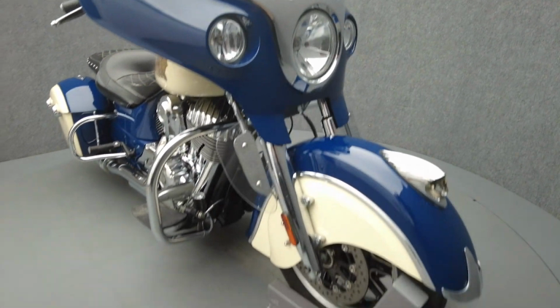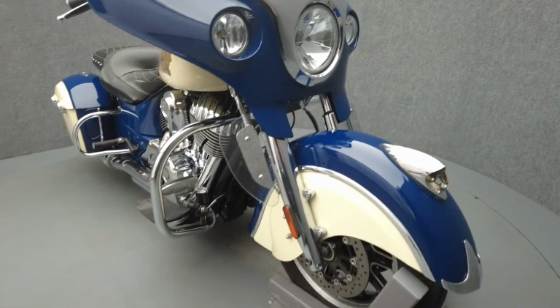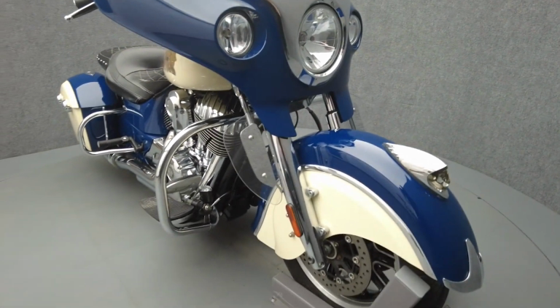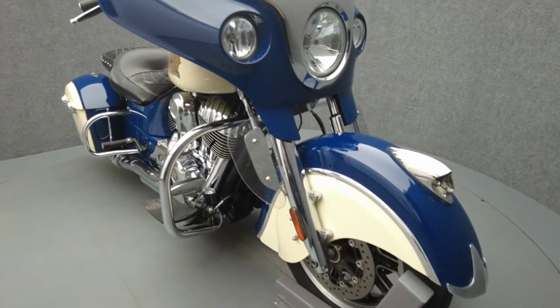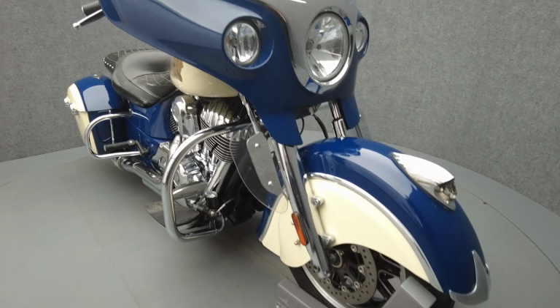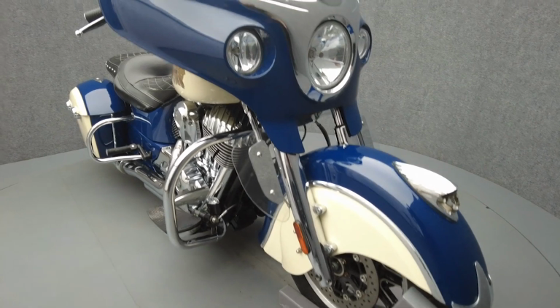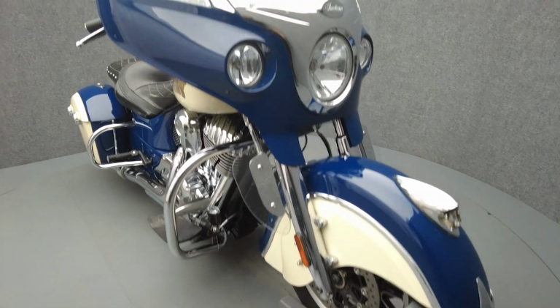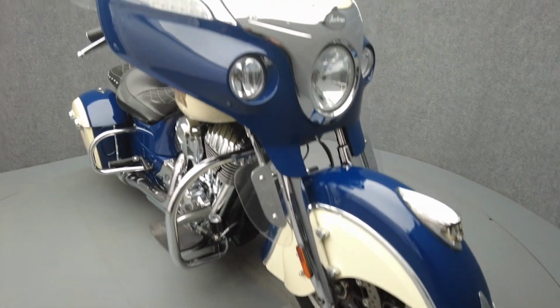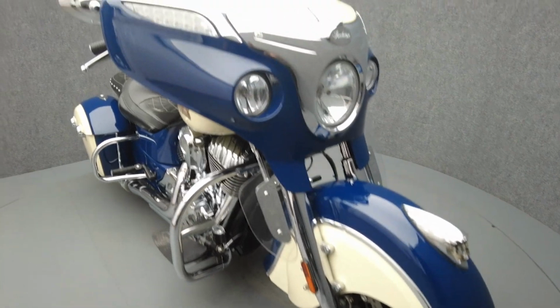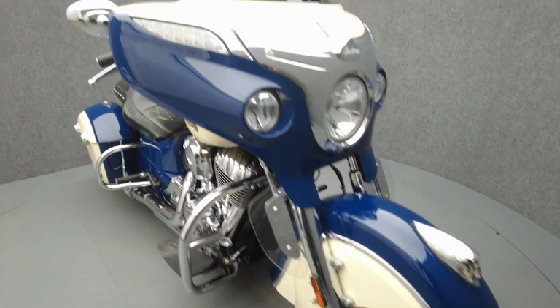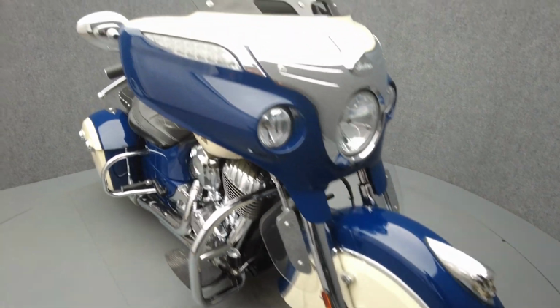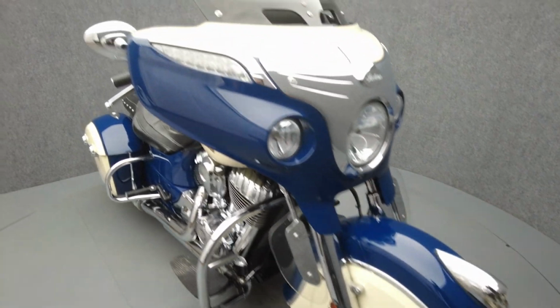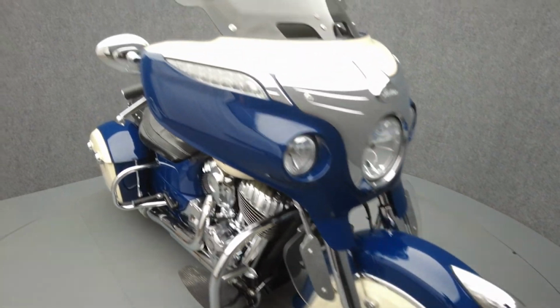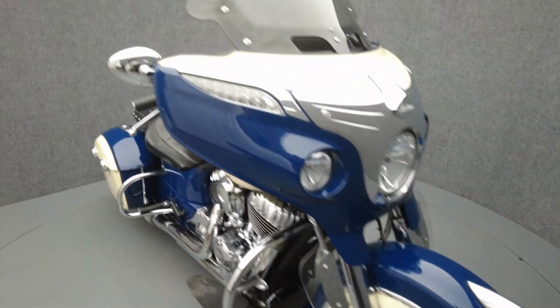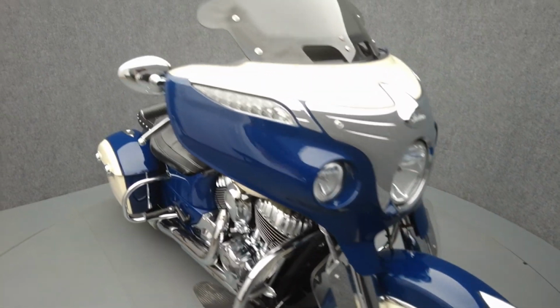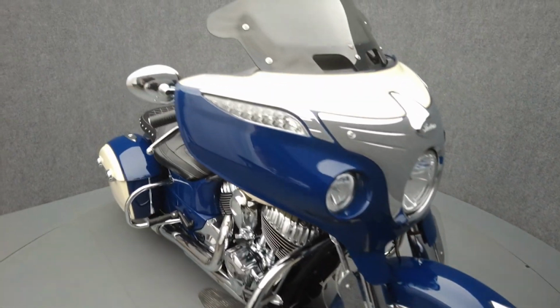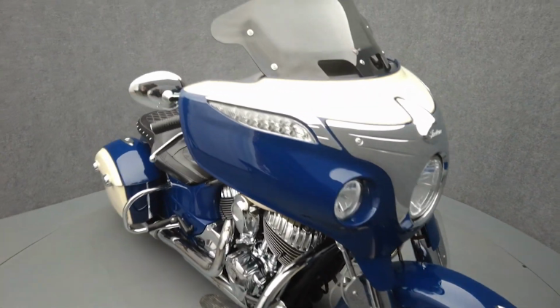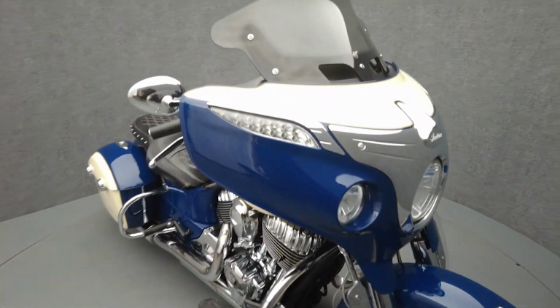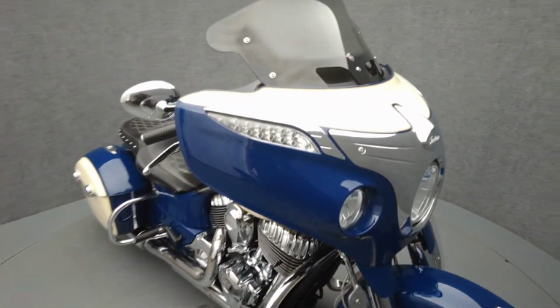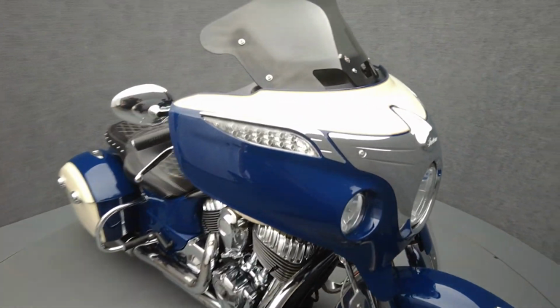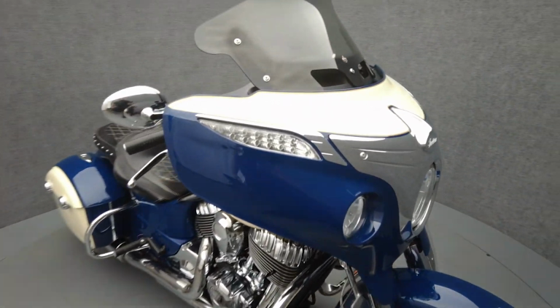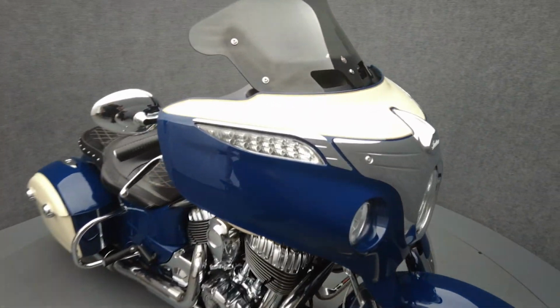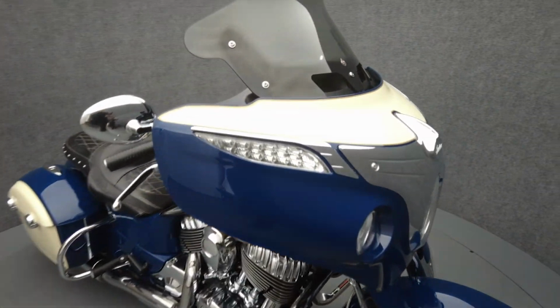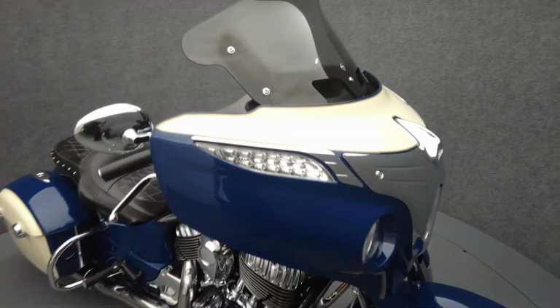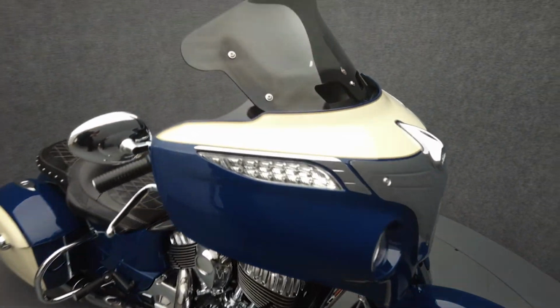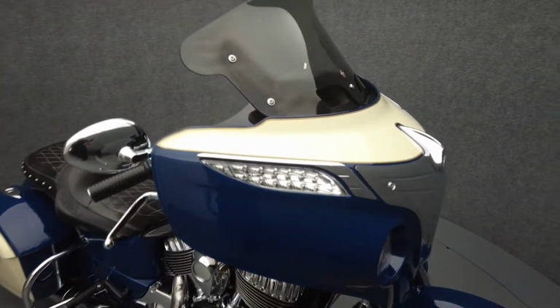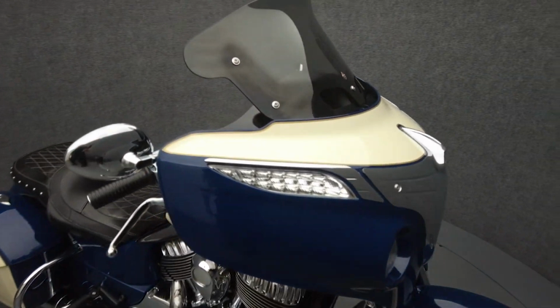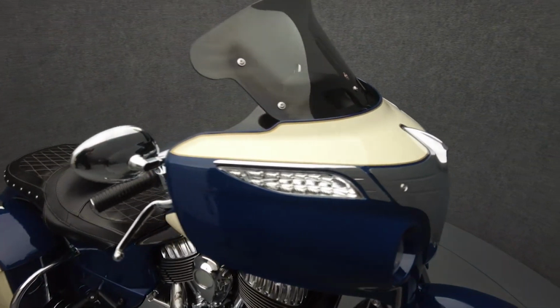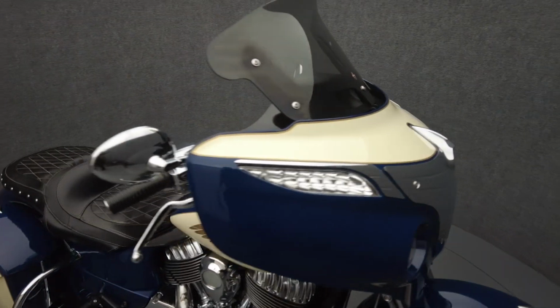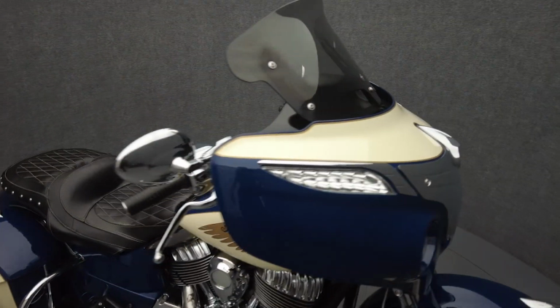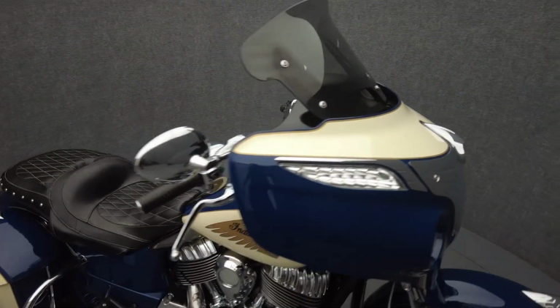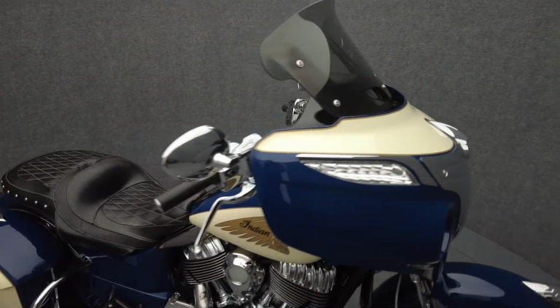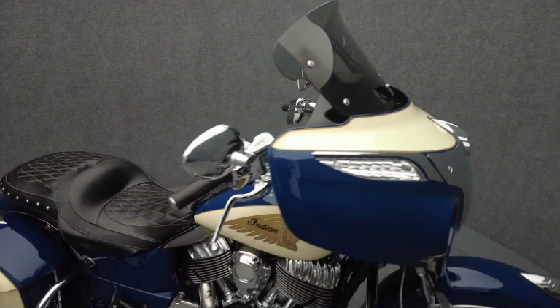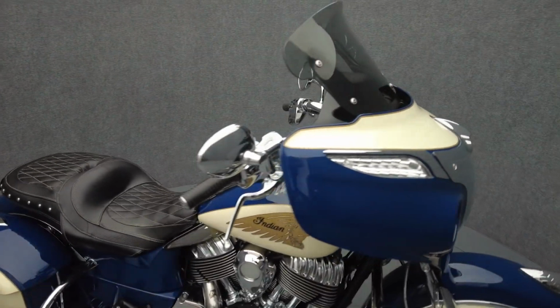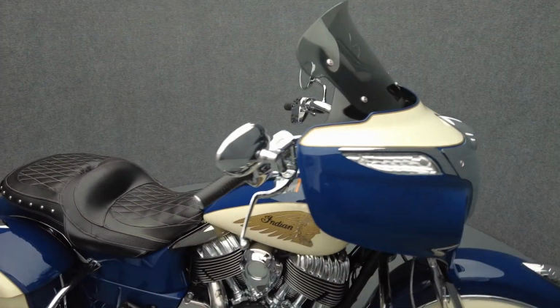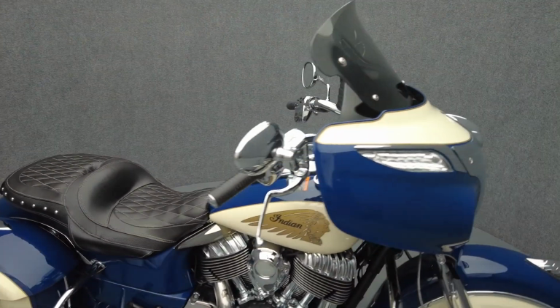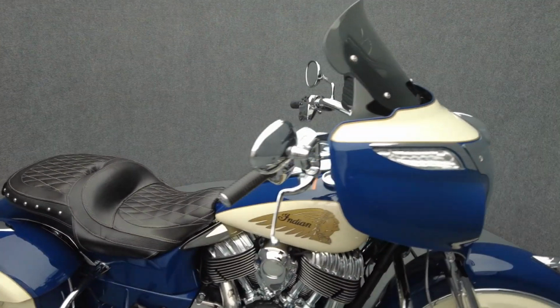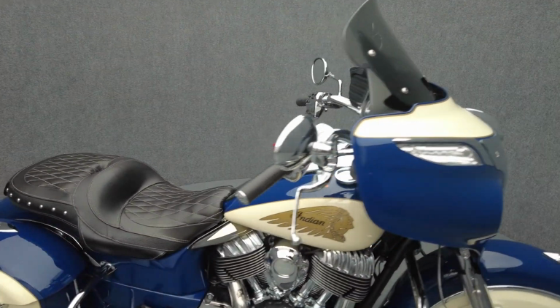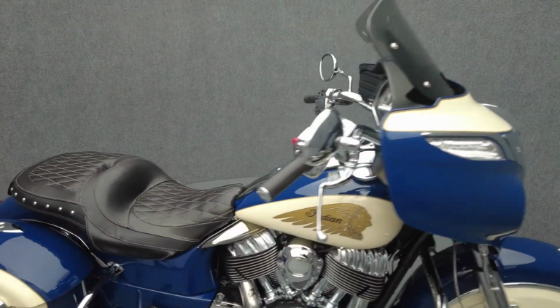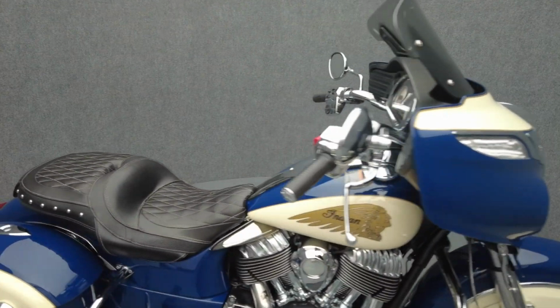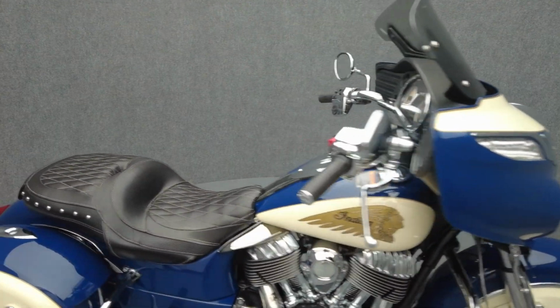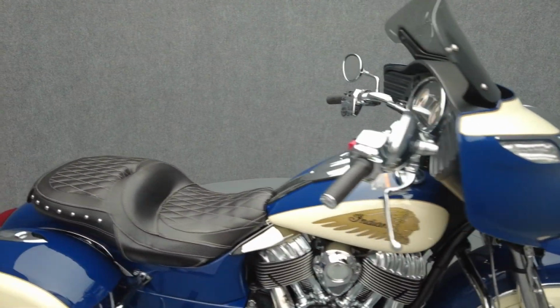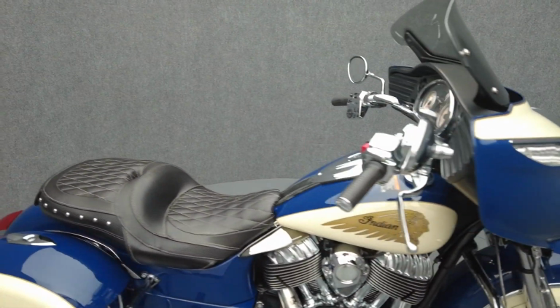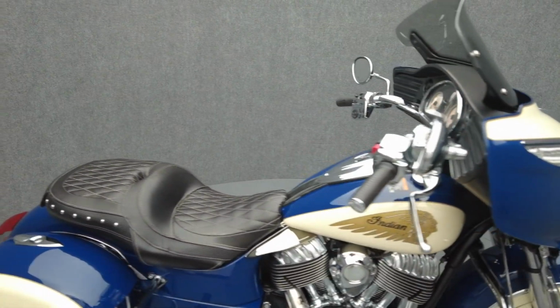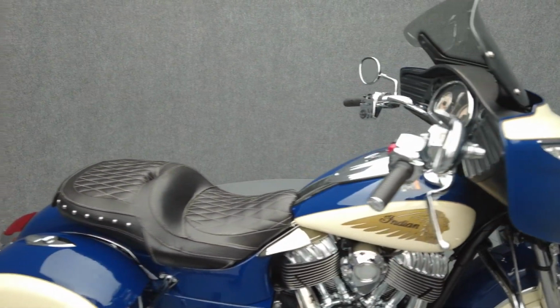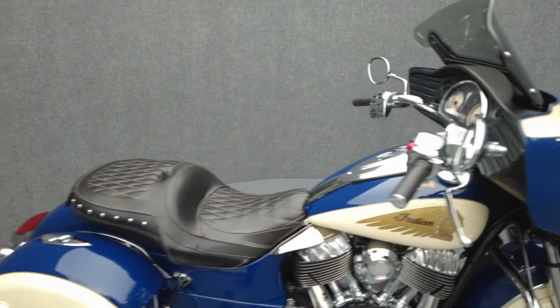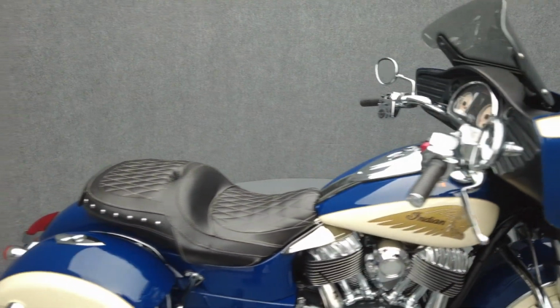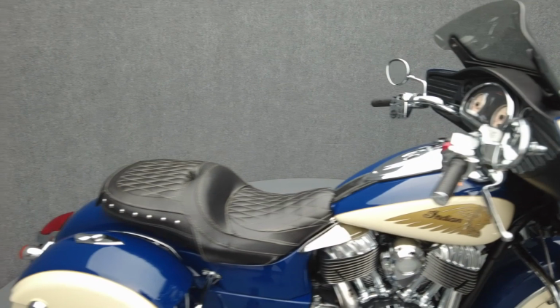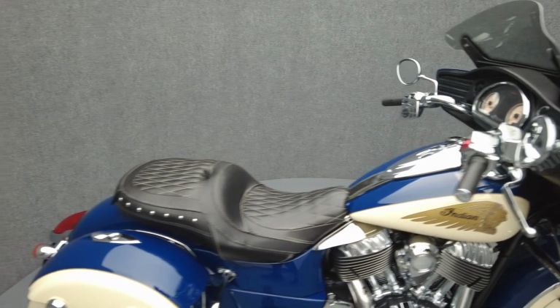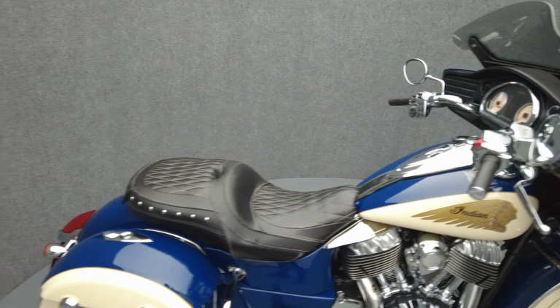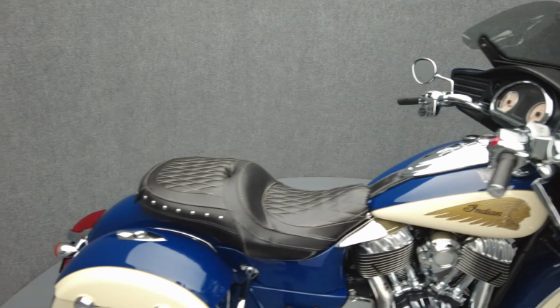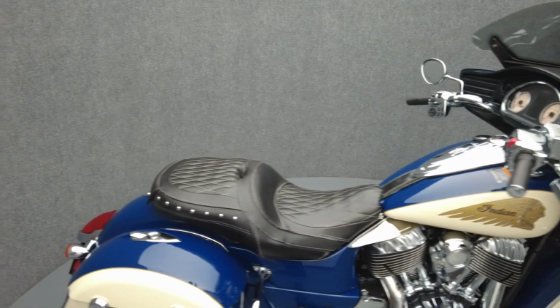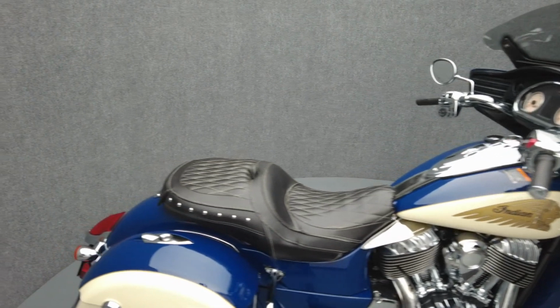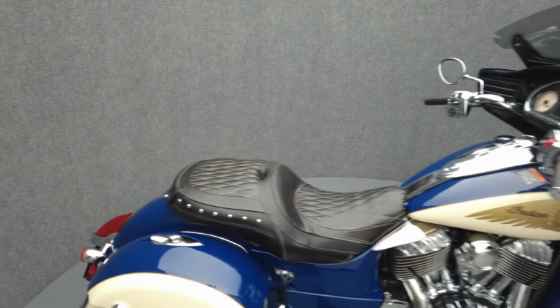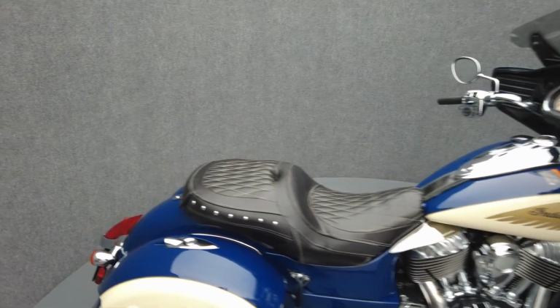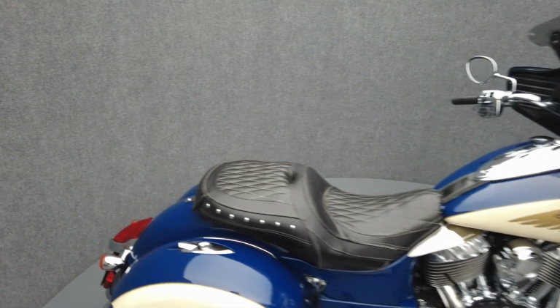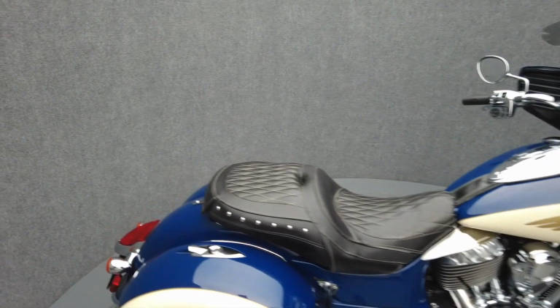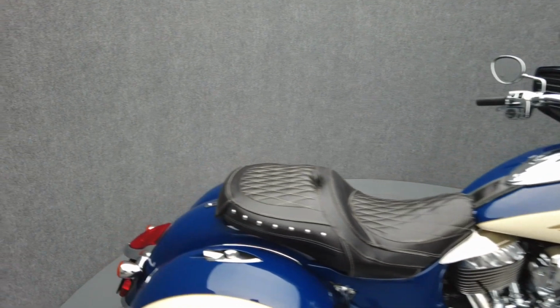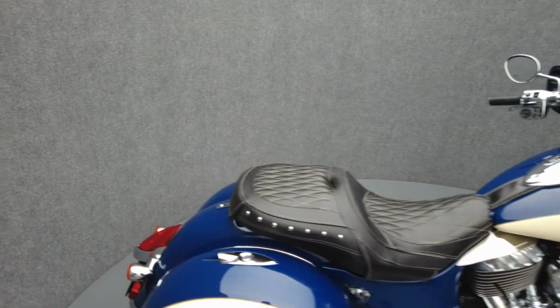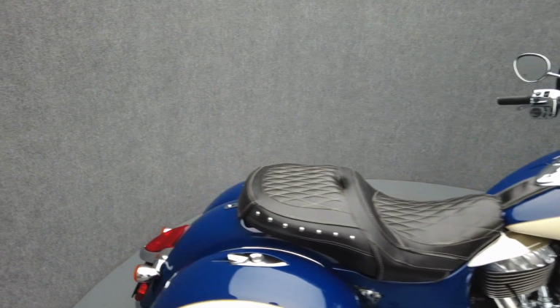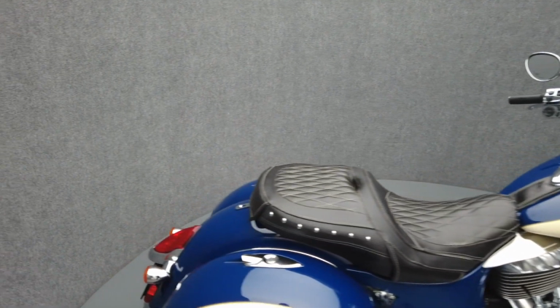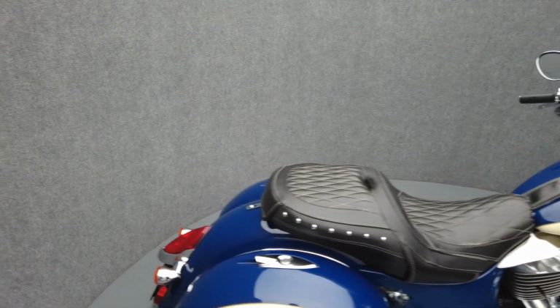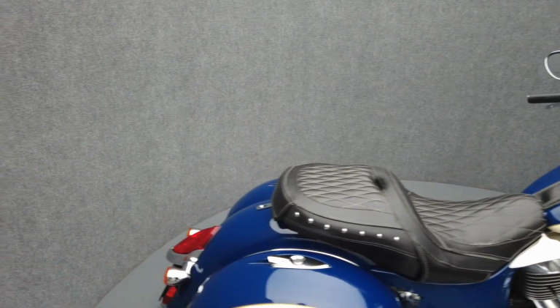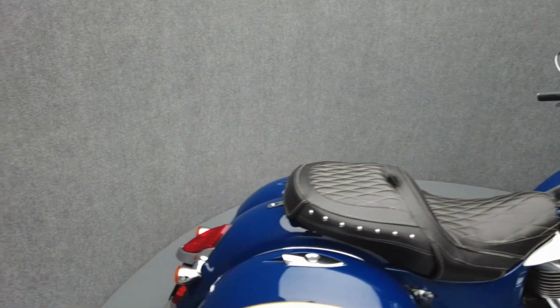It comes equipped with ABS, cruise control, heated seats, TPMS, a multifunction two-speaker audio system, an electronic windshield, and a keyless ignition.